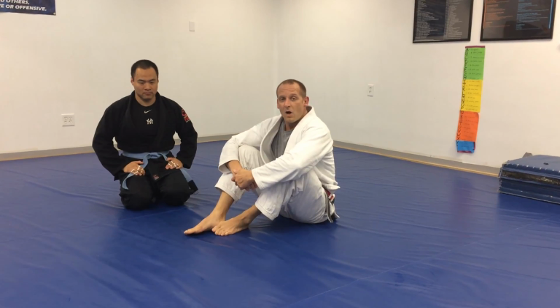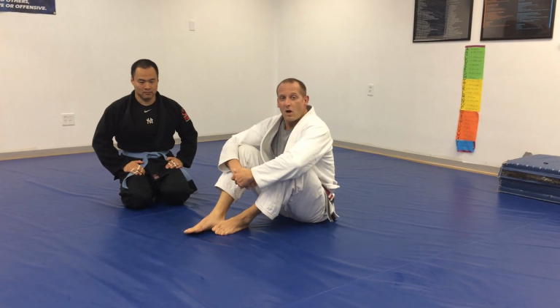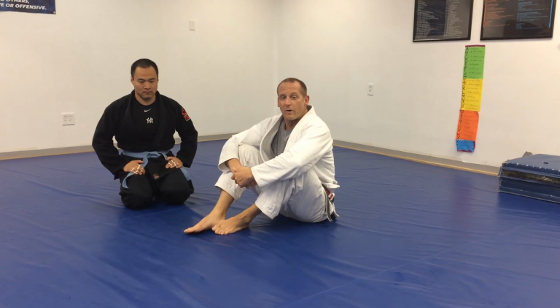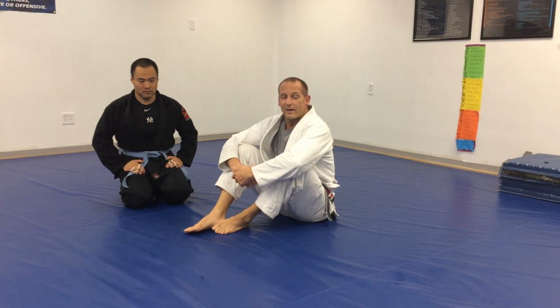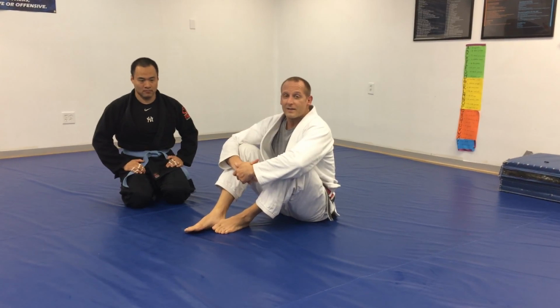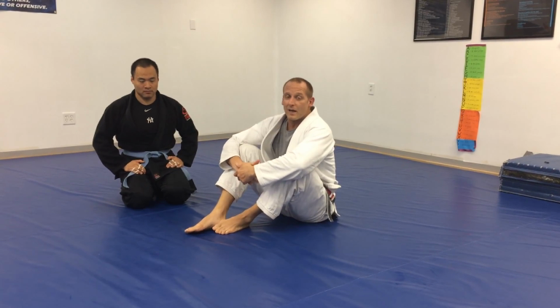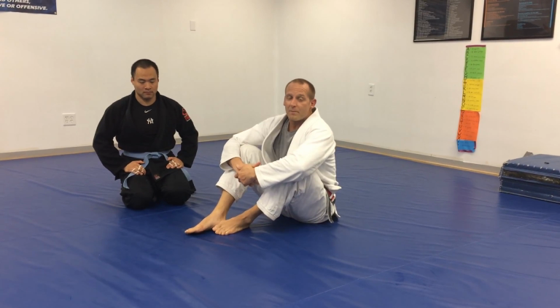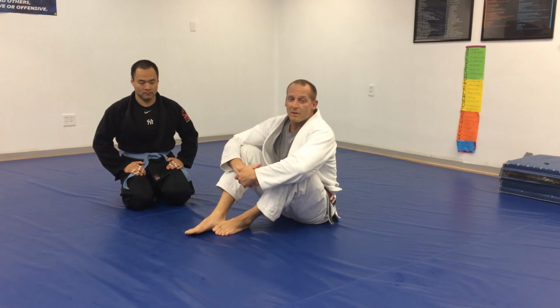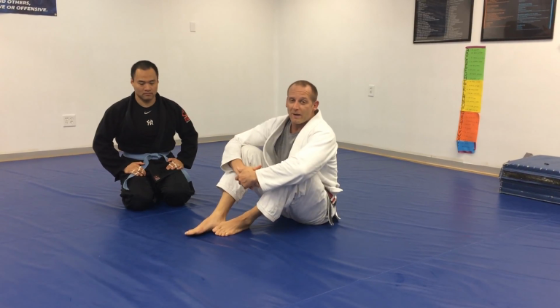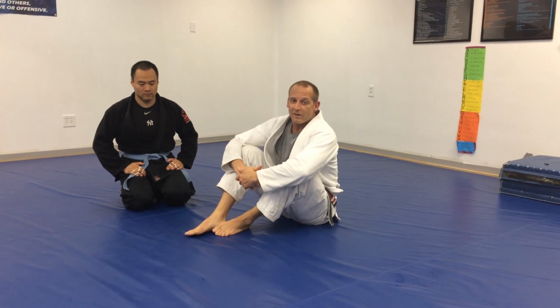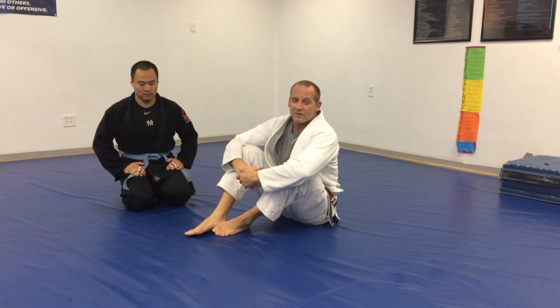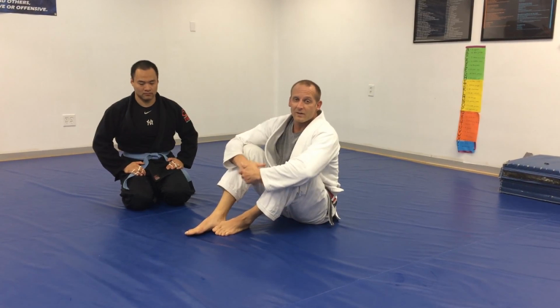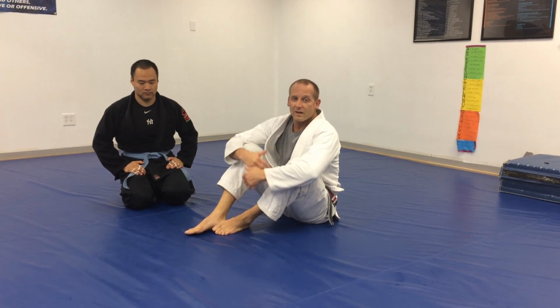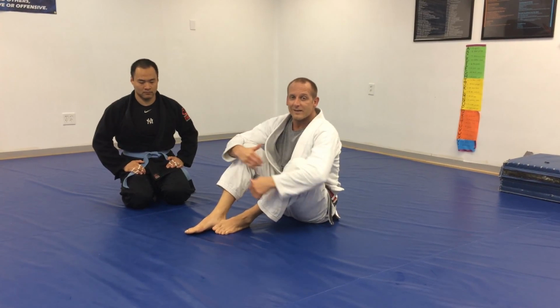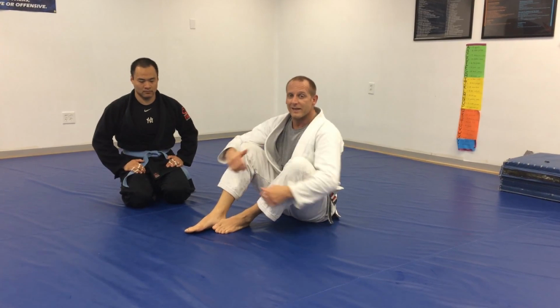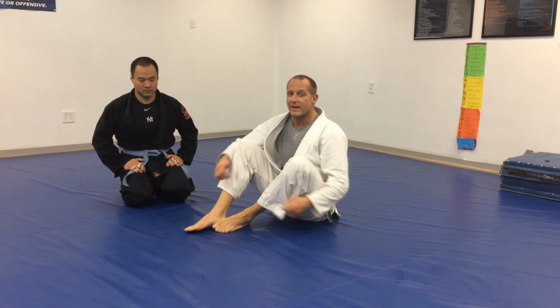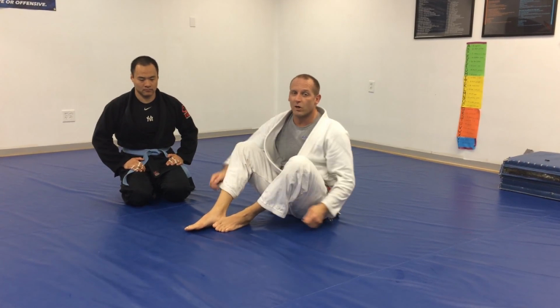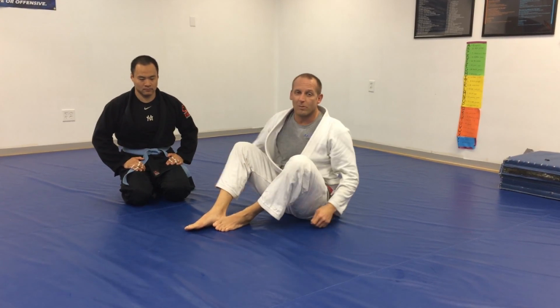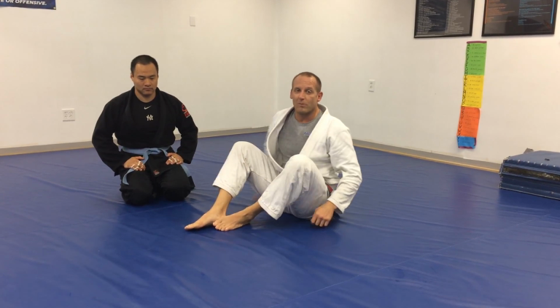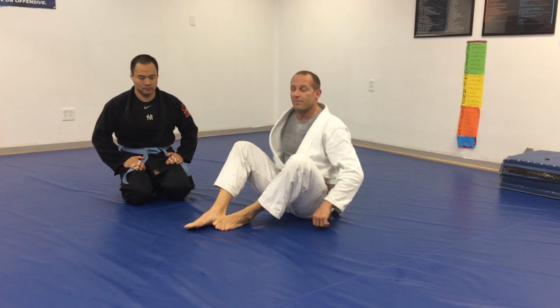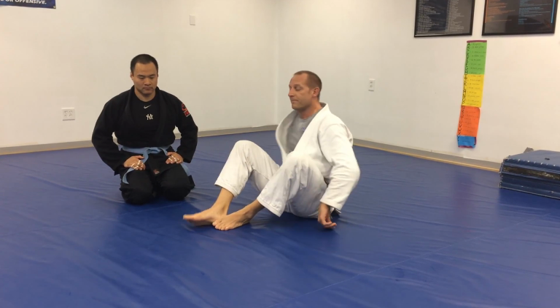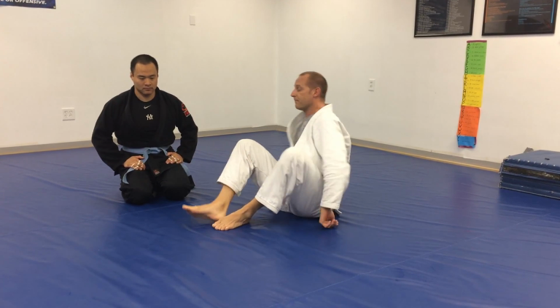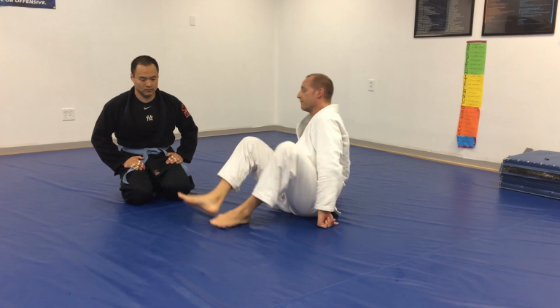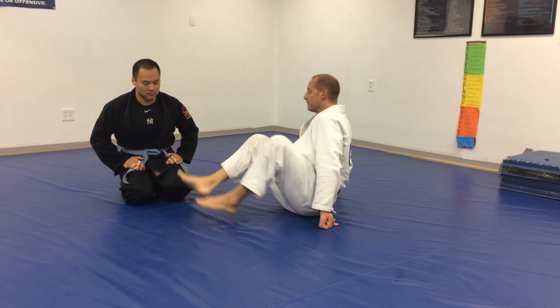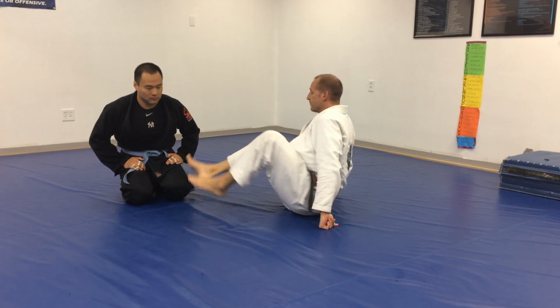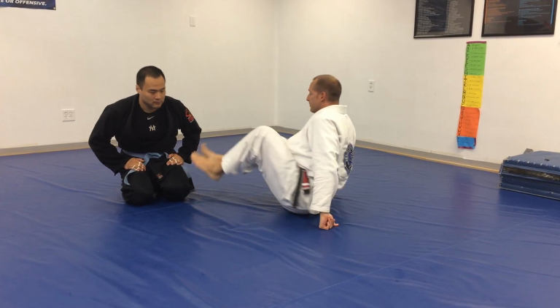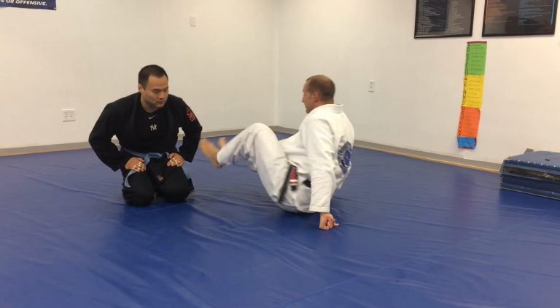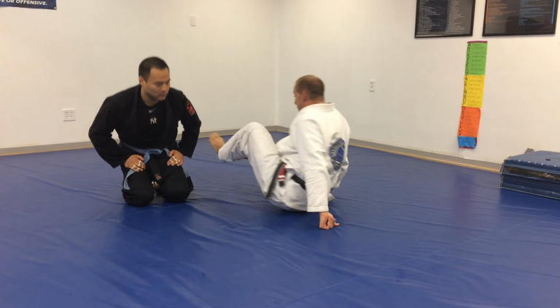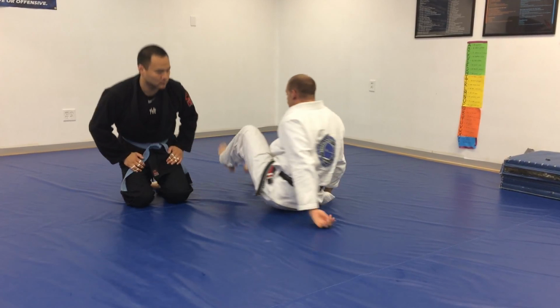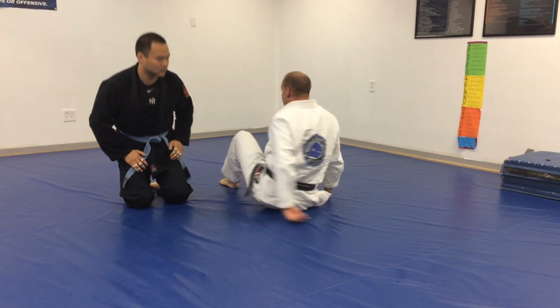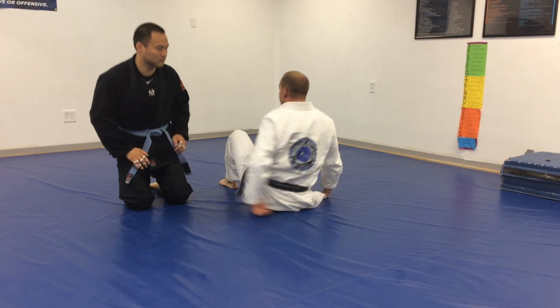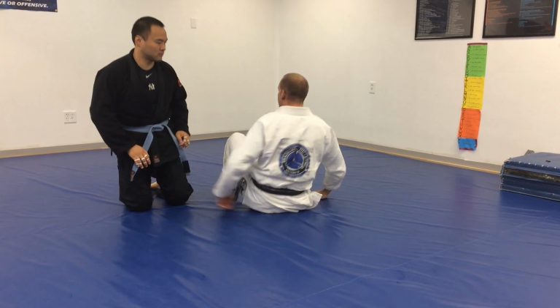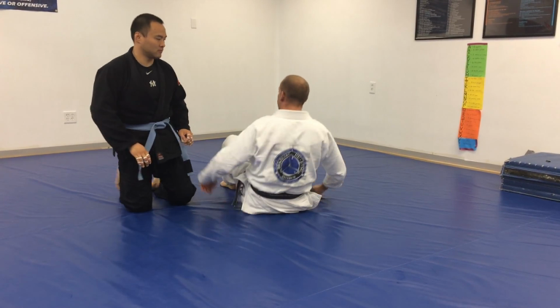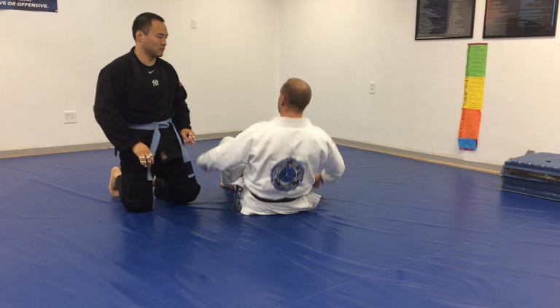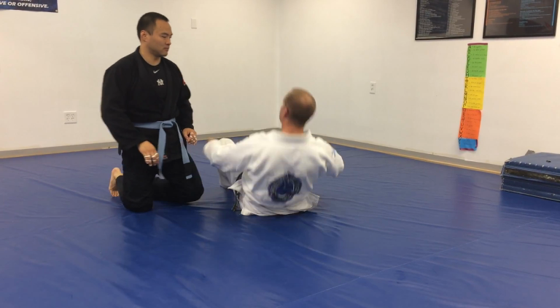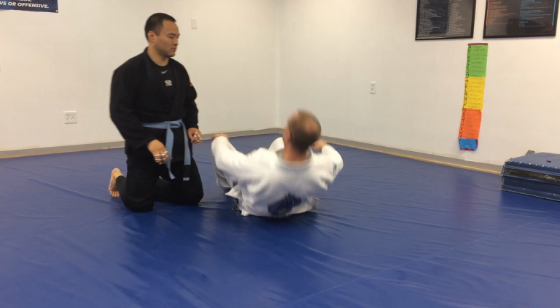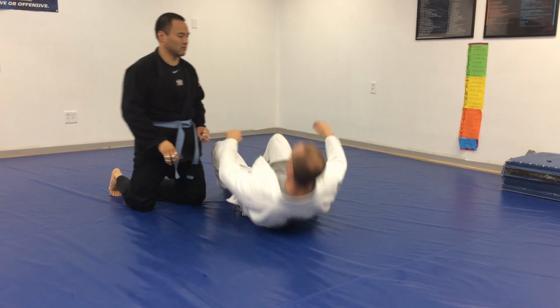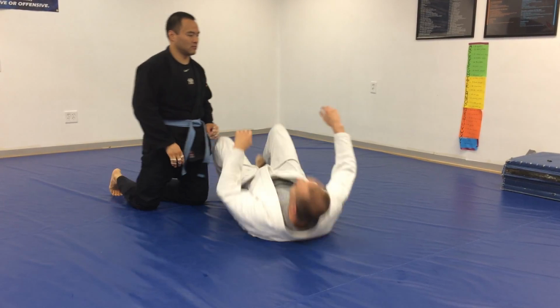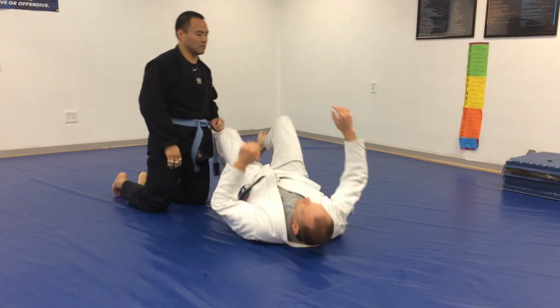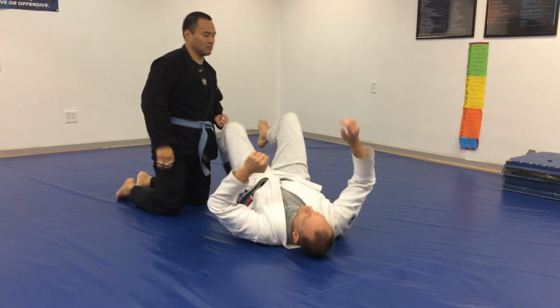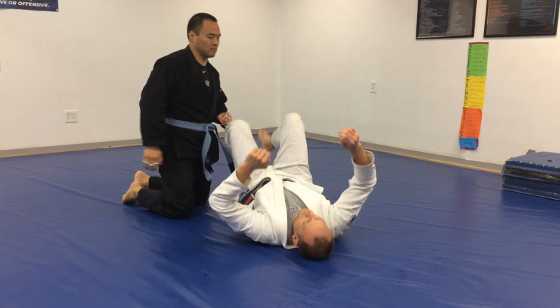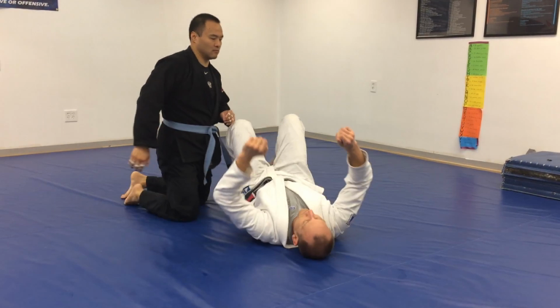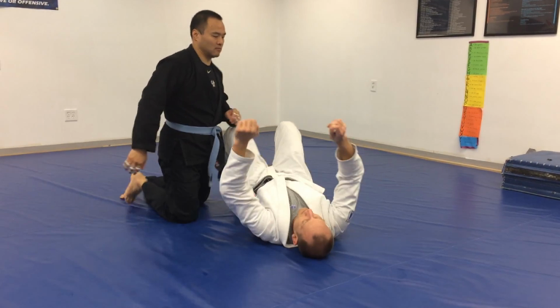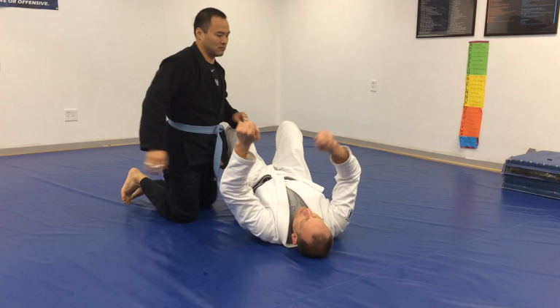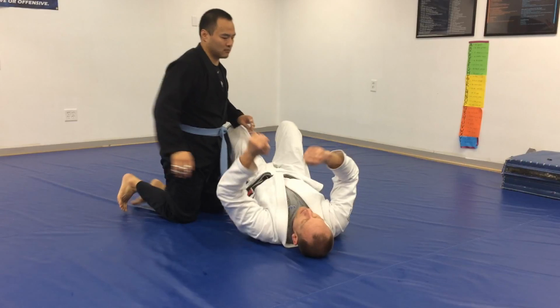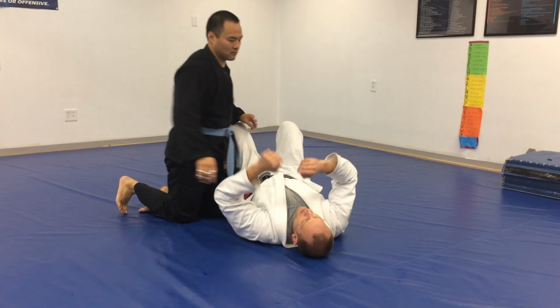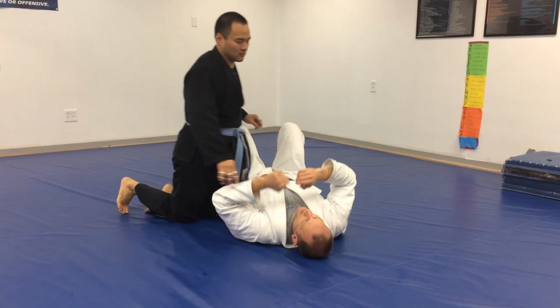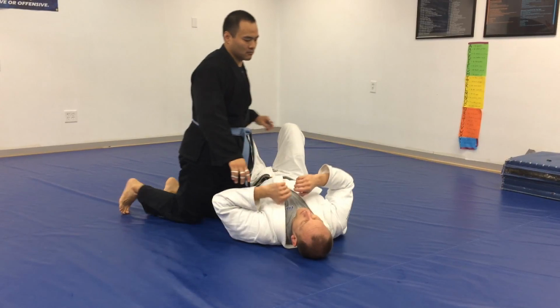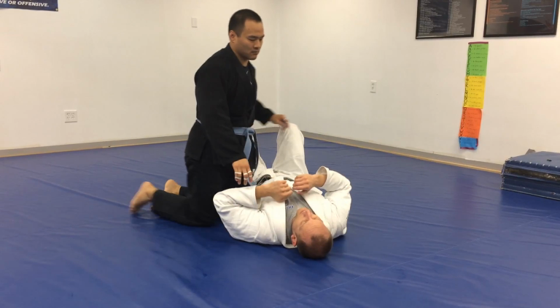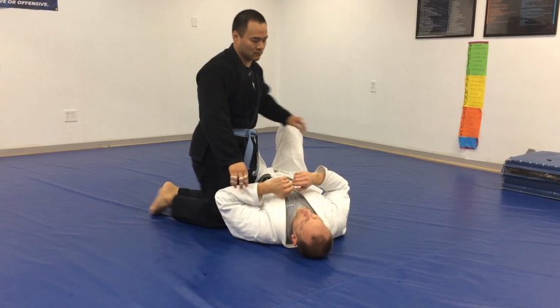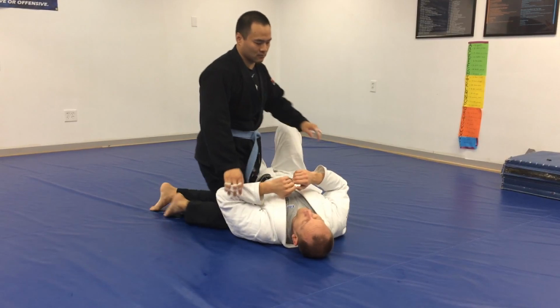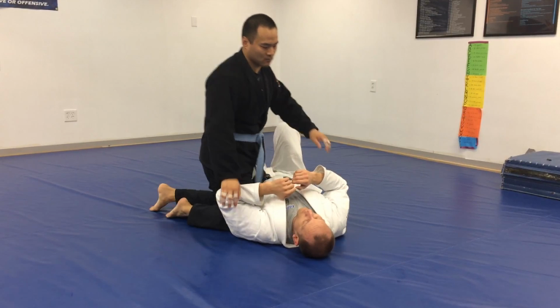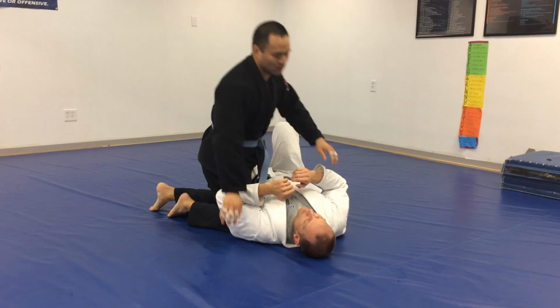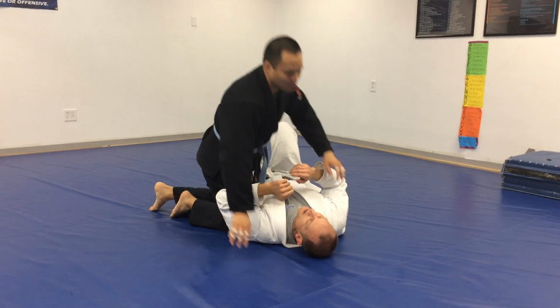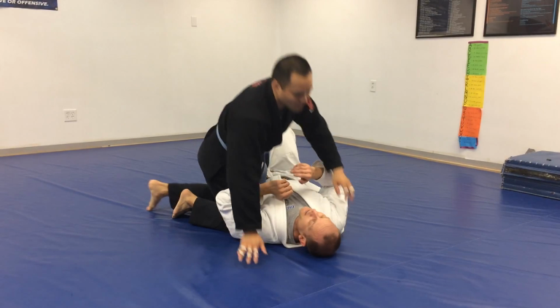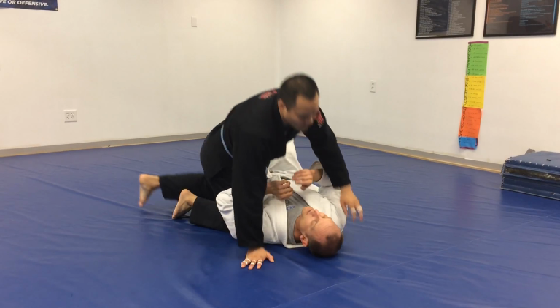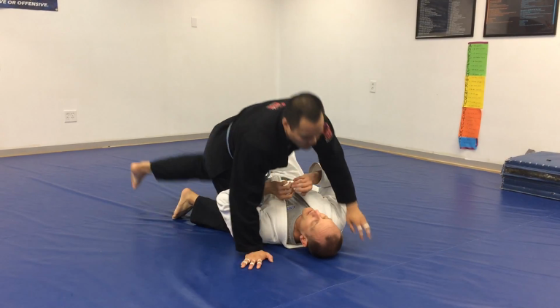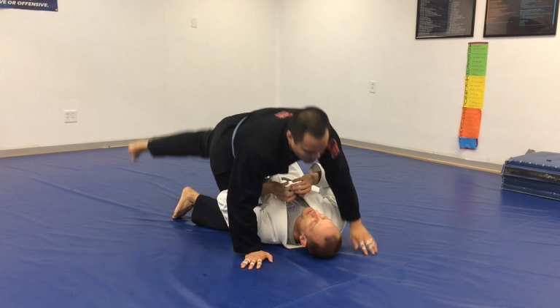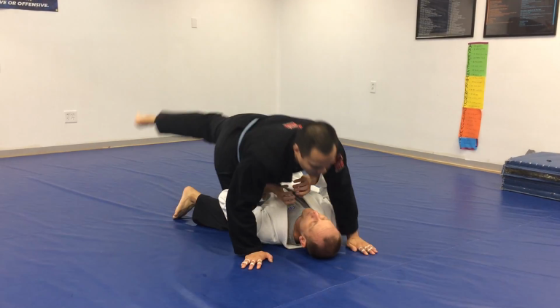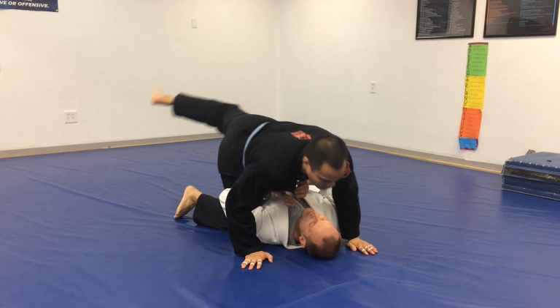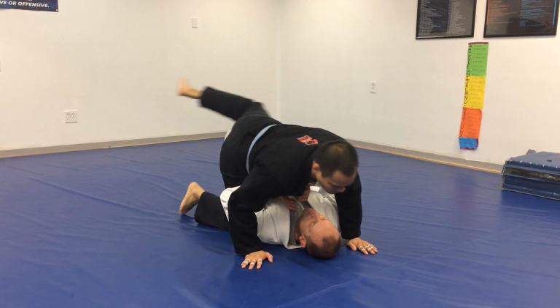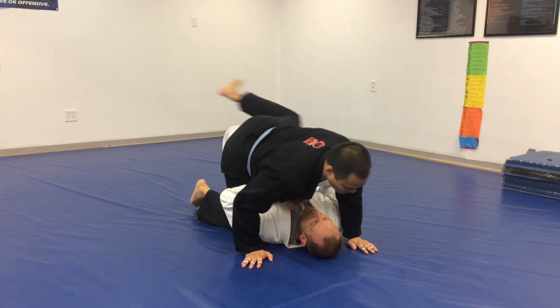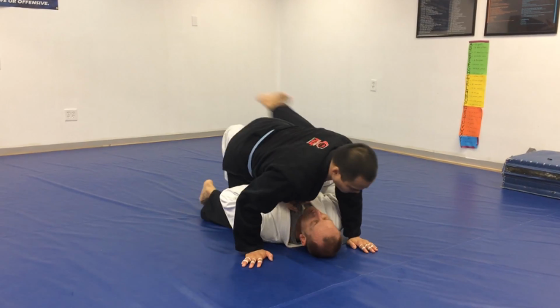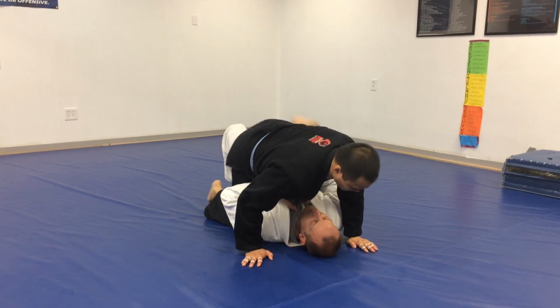Alright, escaping the mount, knee to elbow. Starting off from the back, Johnny's got me on the mount.